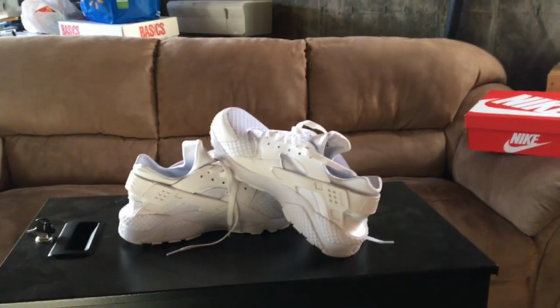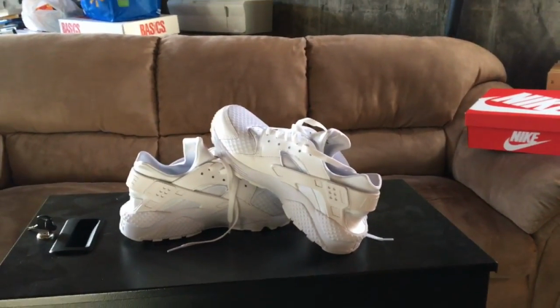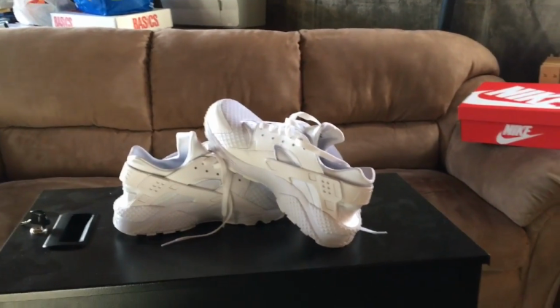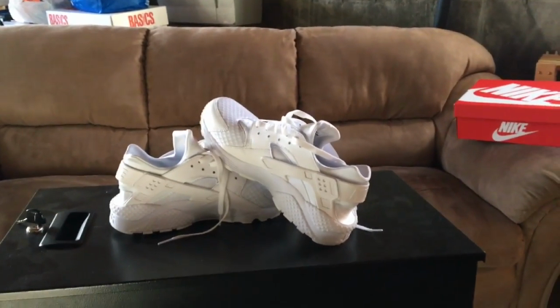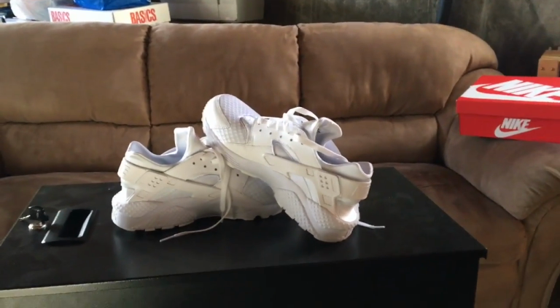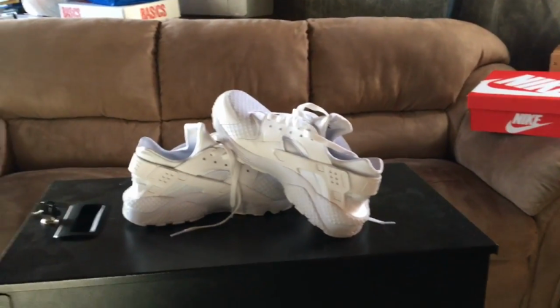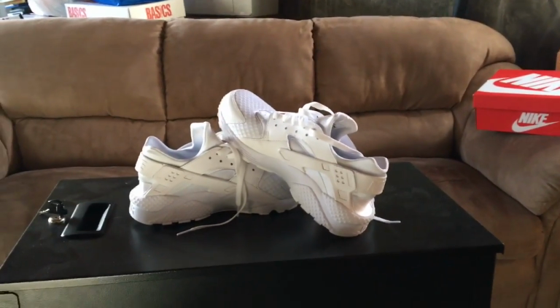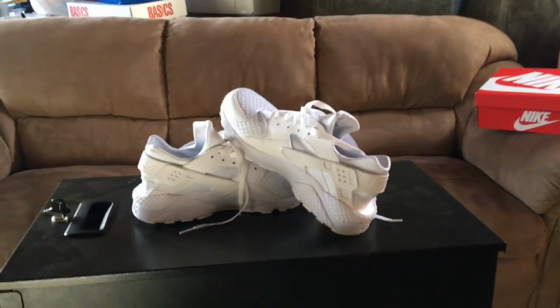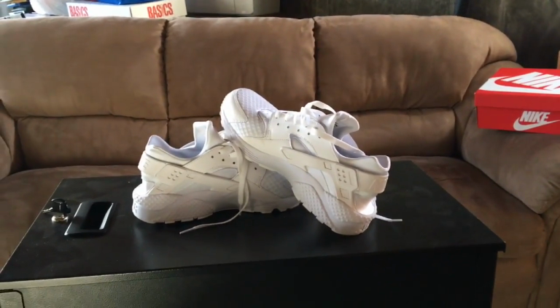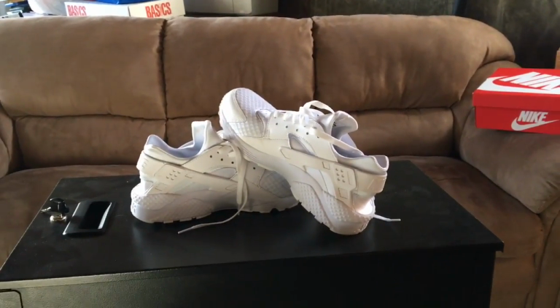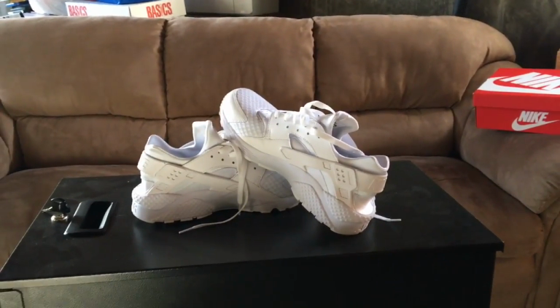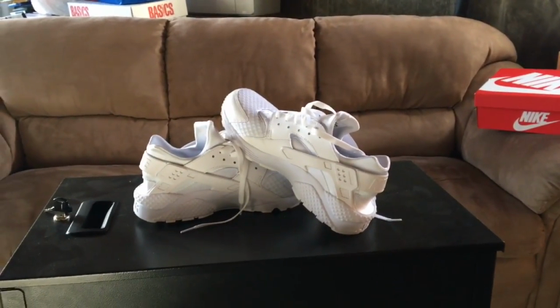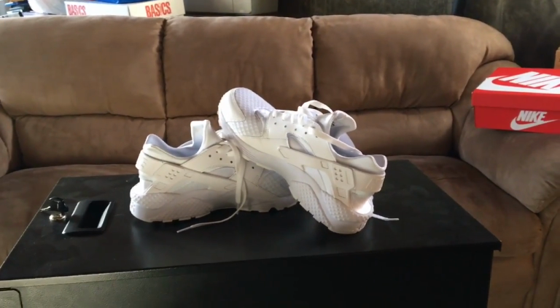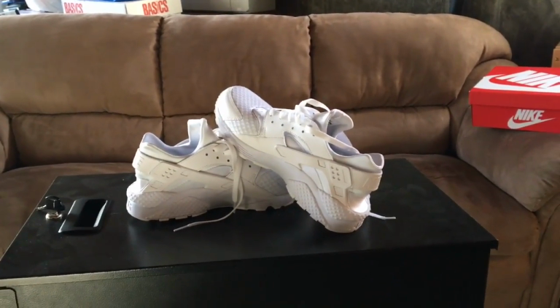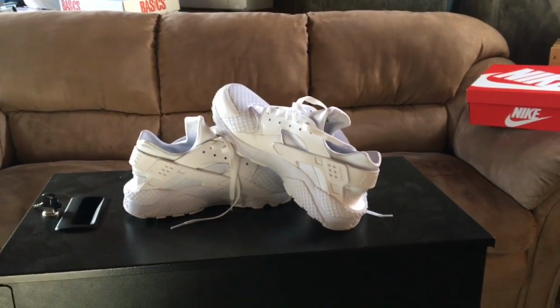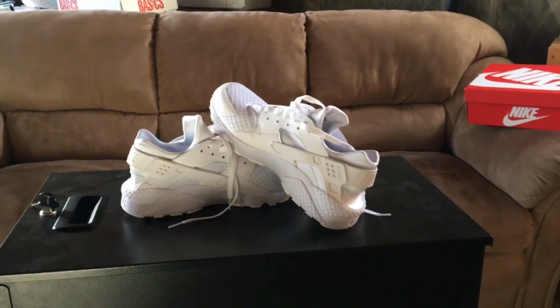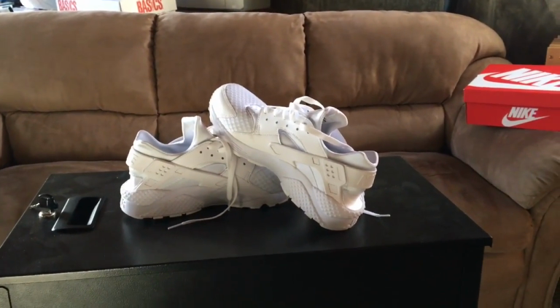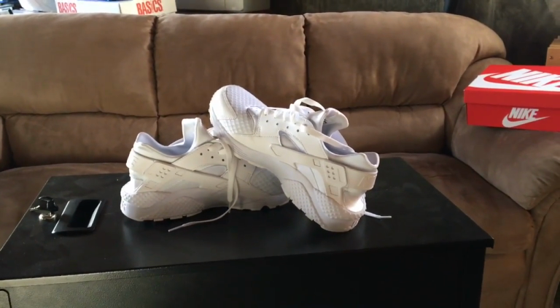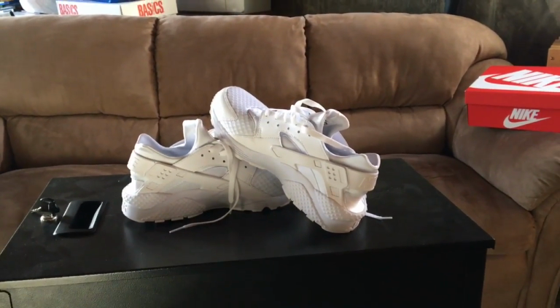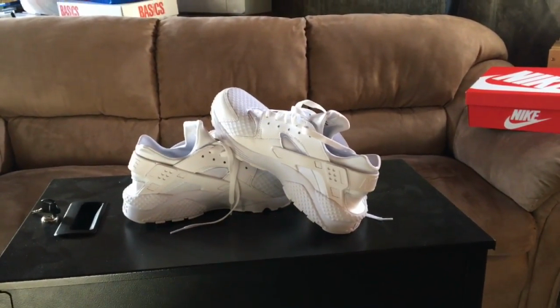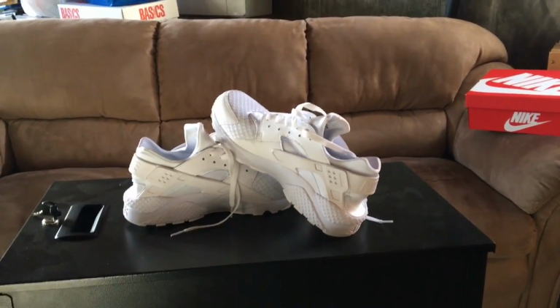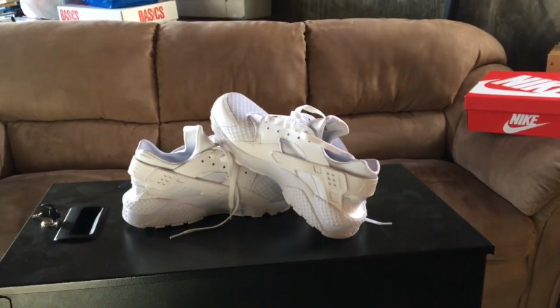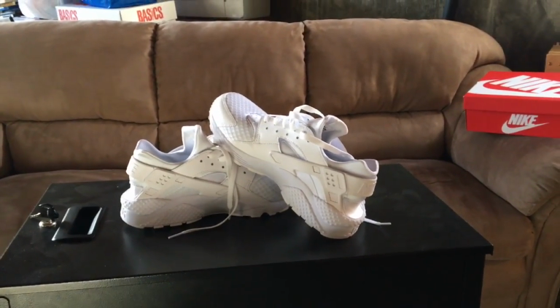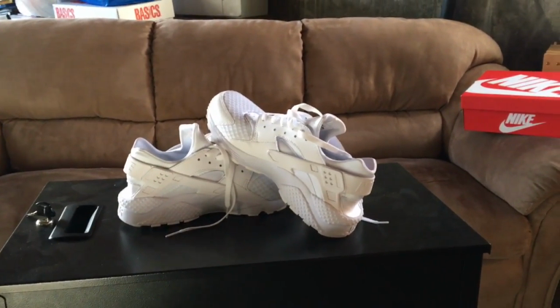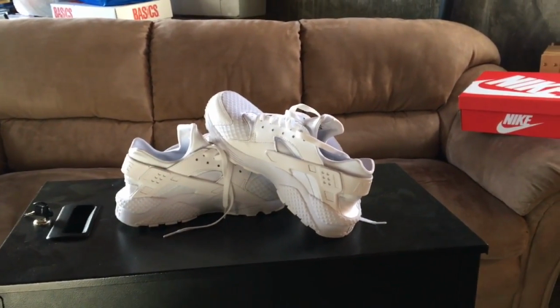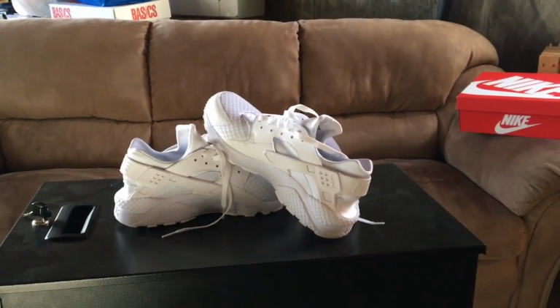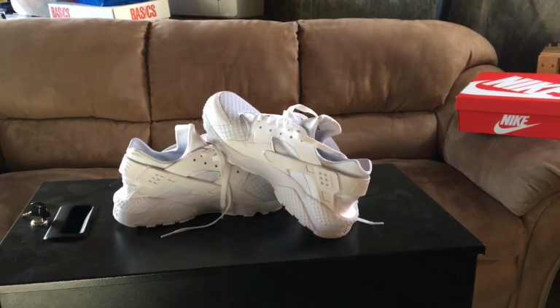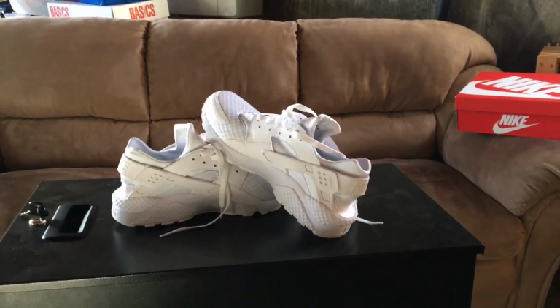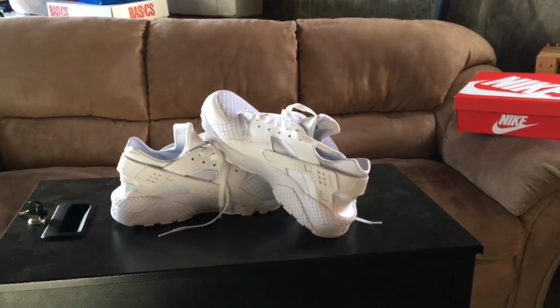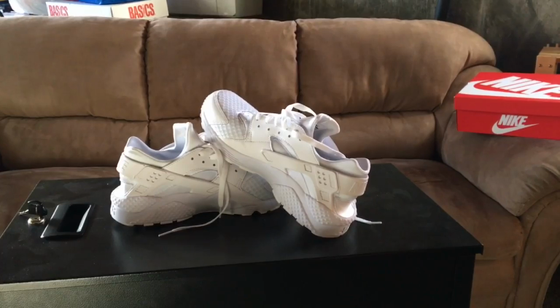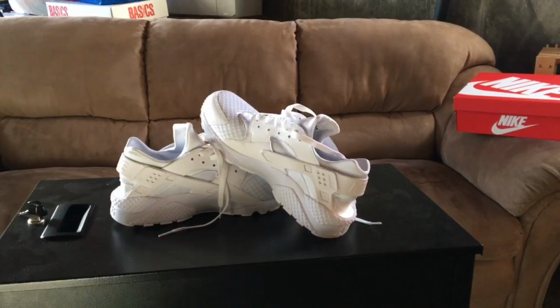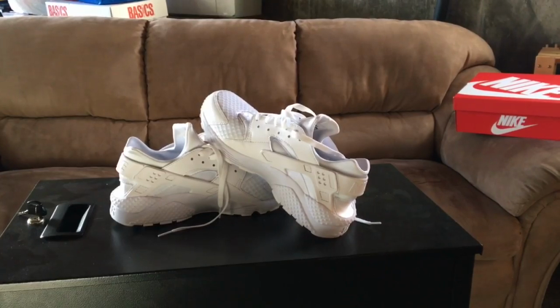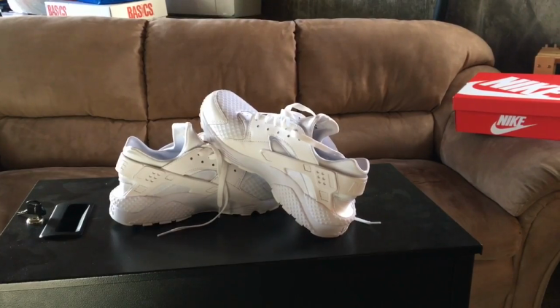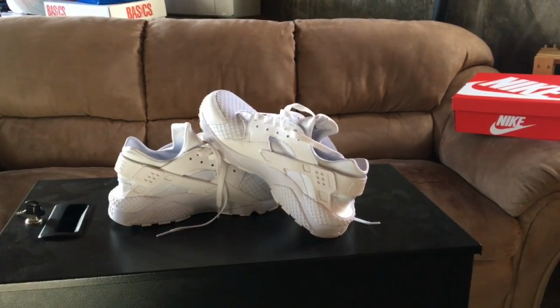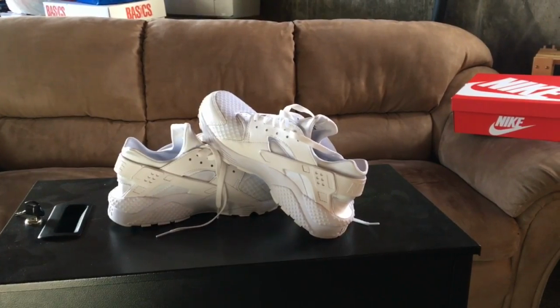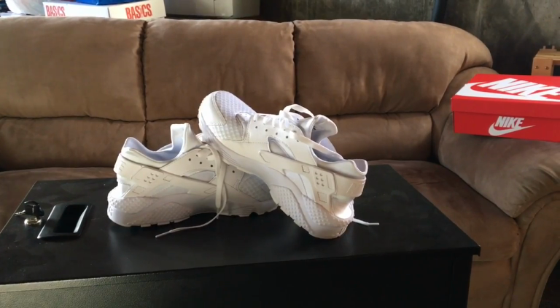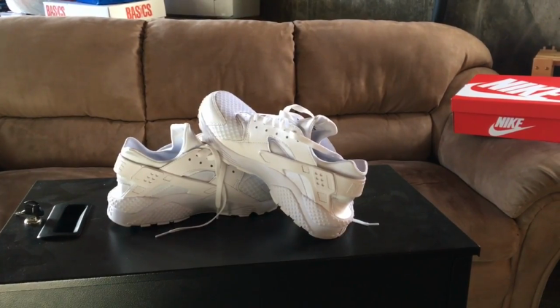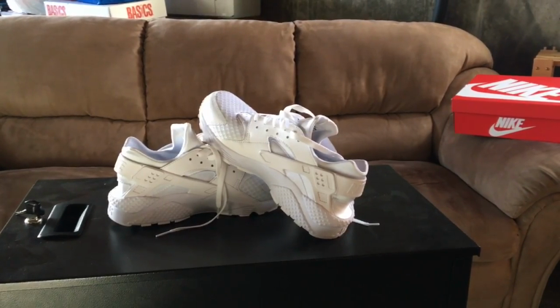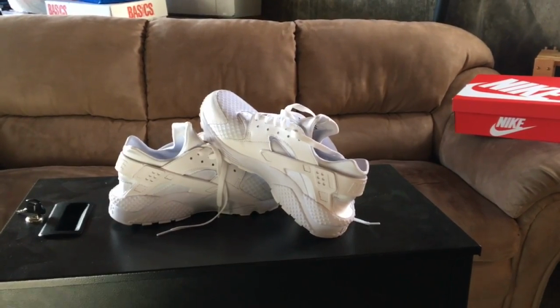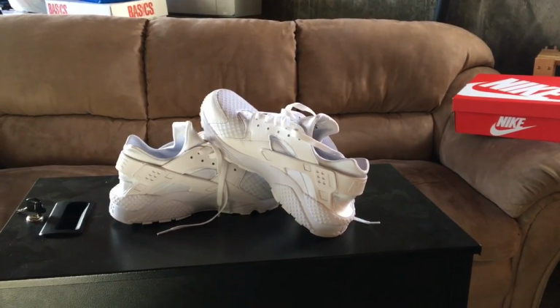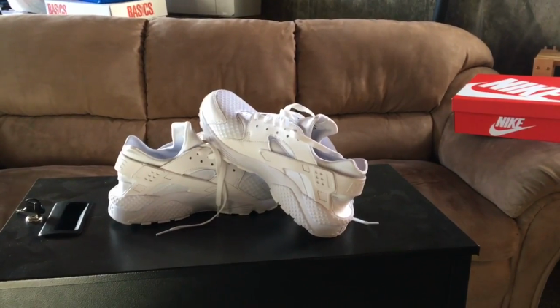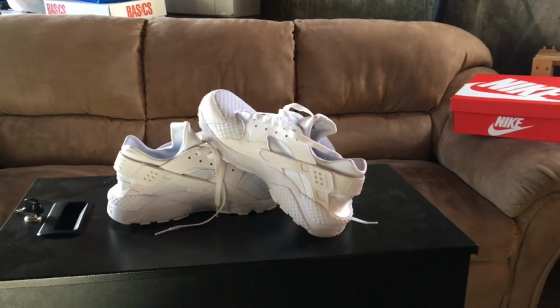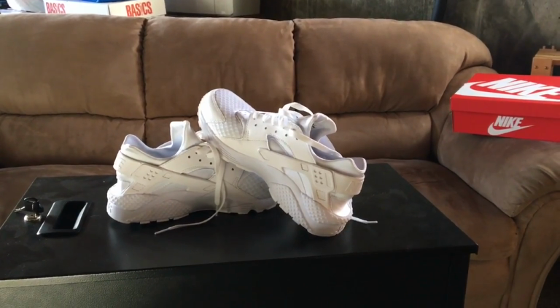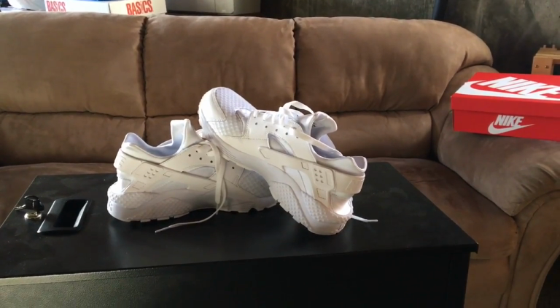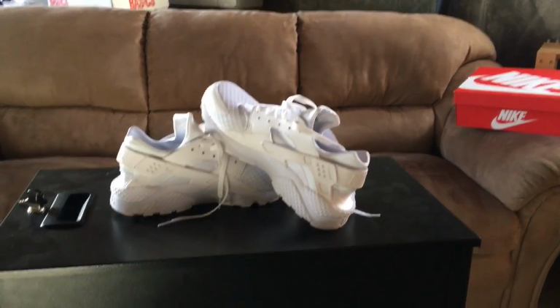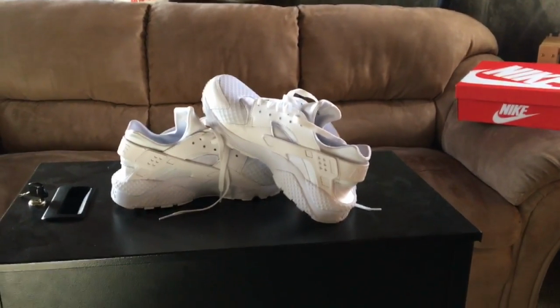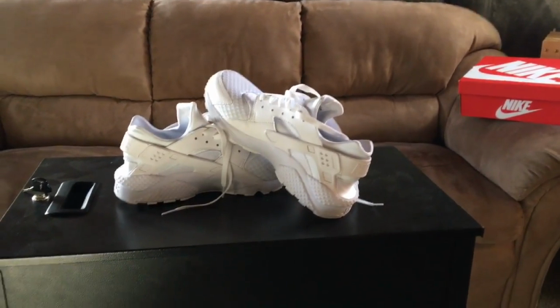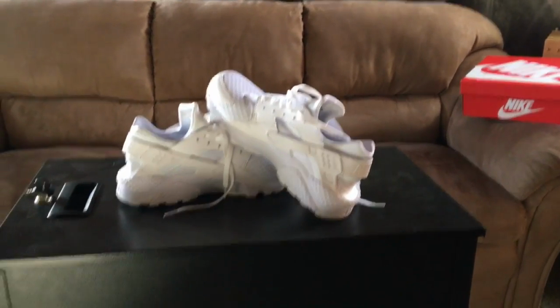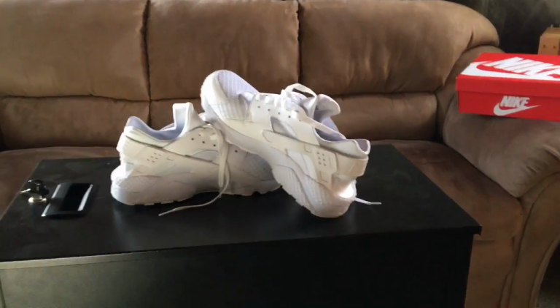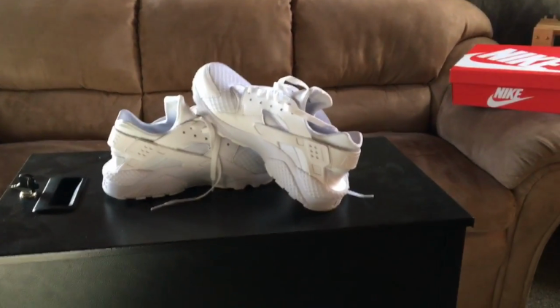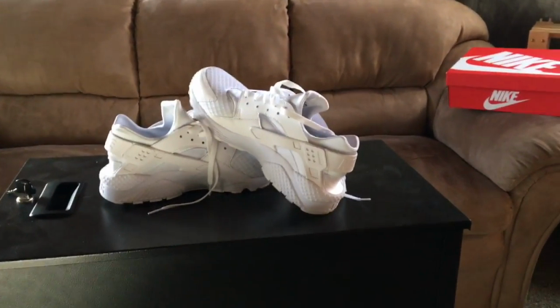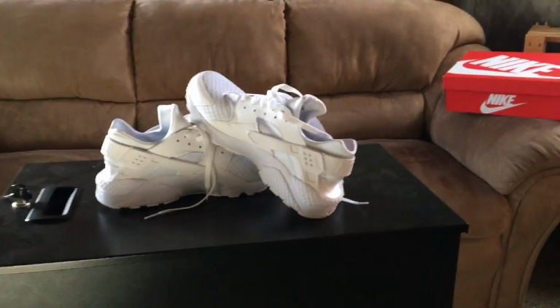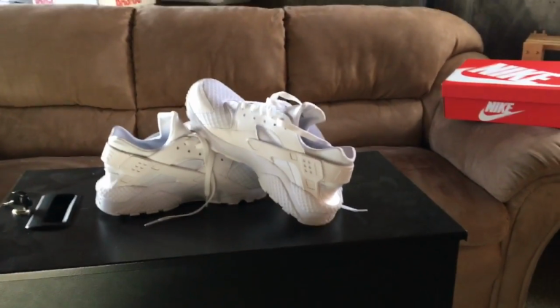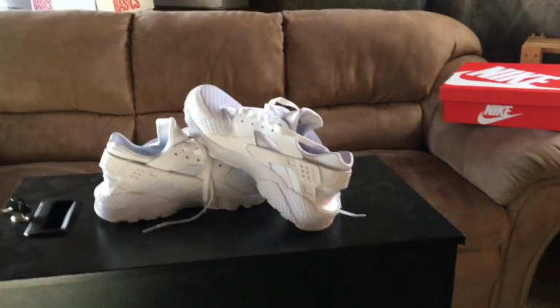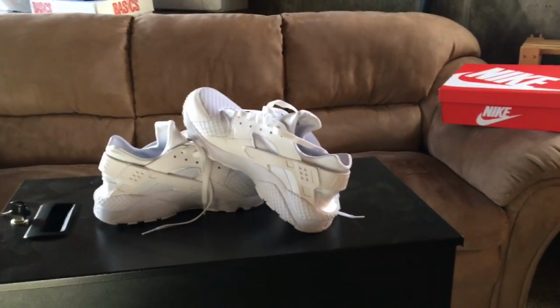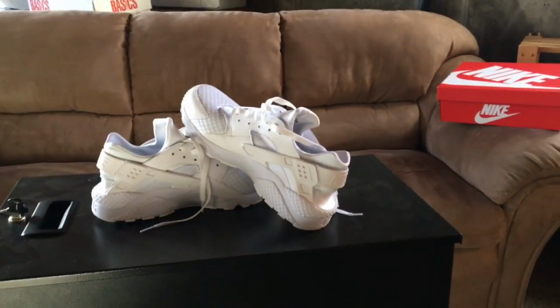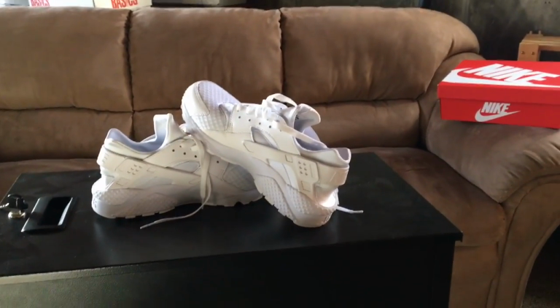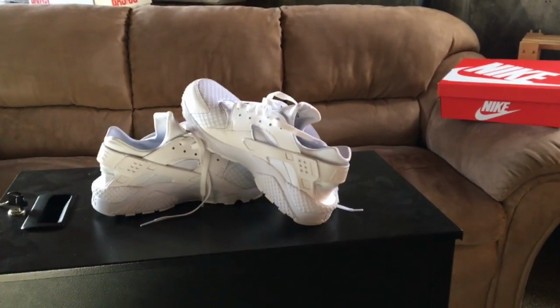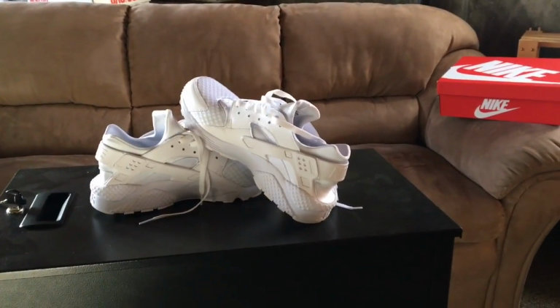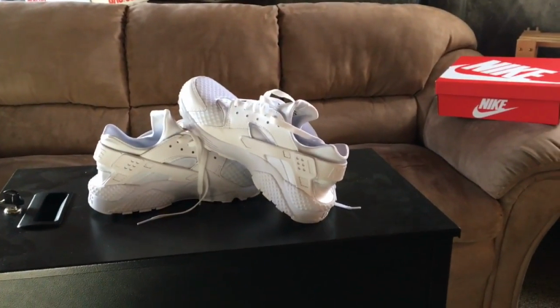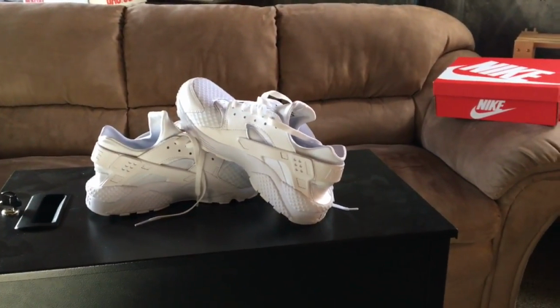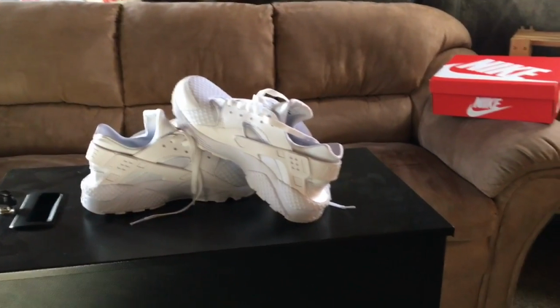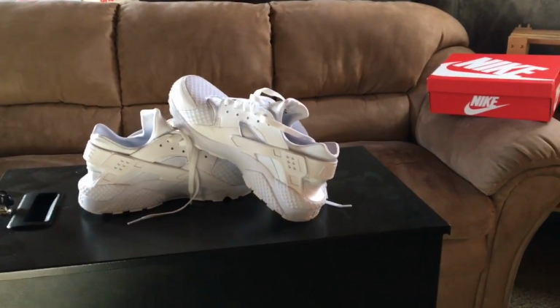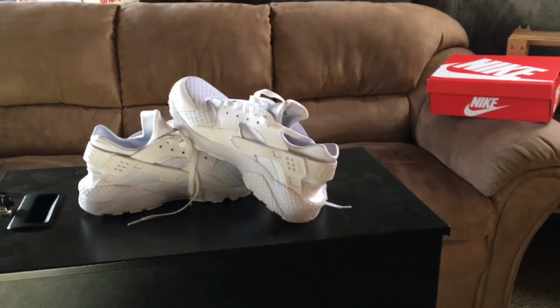Alright, so now let's get right into that. I'm gonna put them on, see how they feel, walk around with them, and then we'll go back and I'll give you guys my review on the shoe.